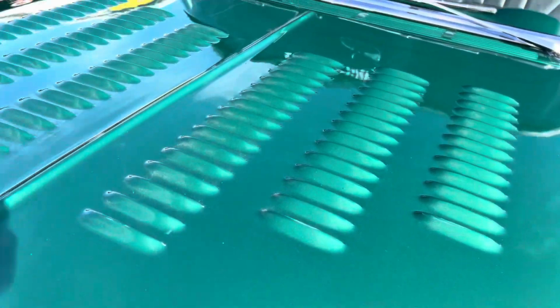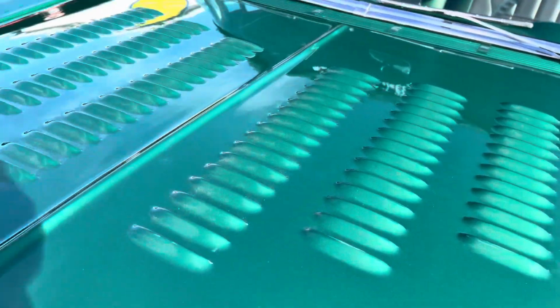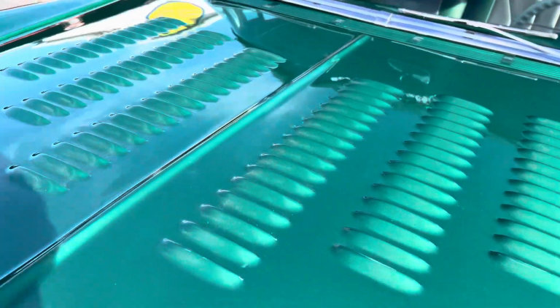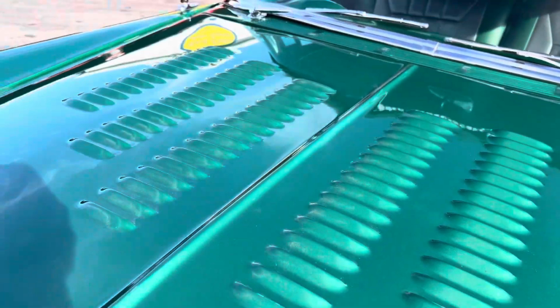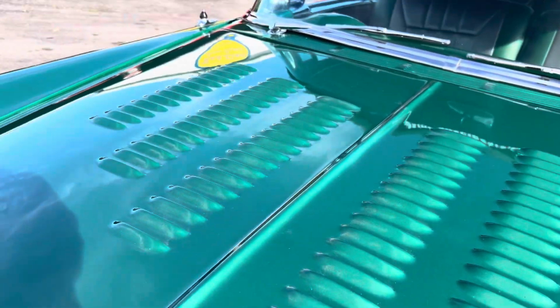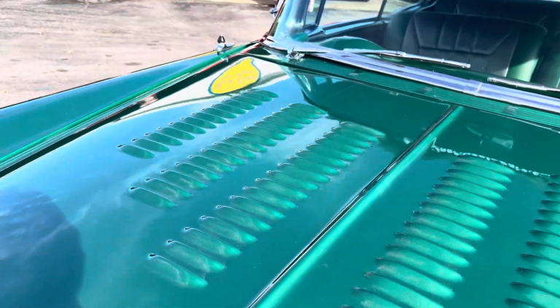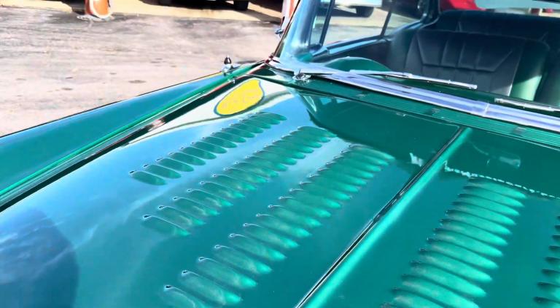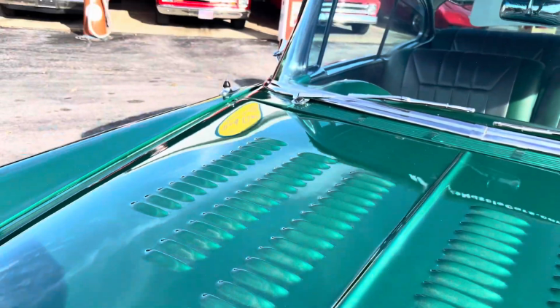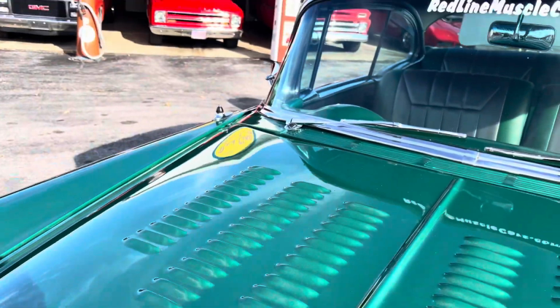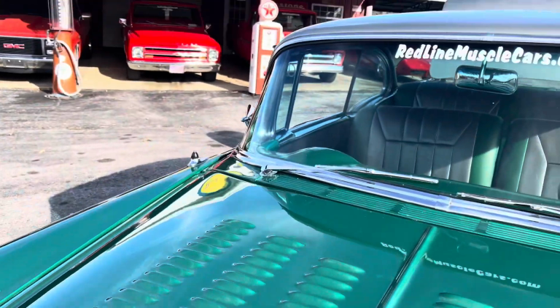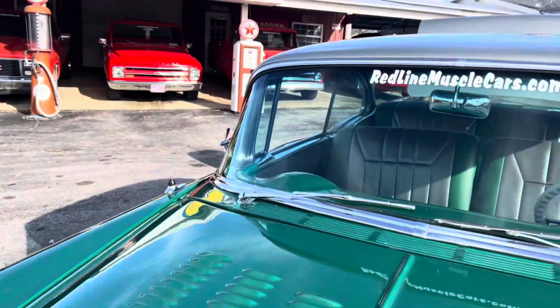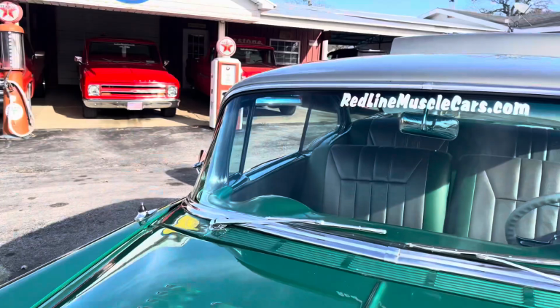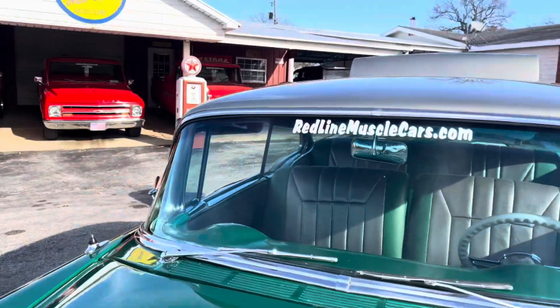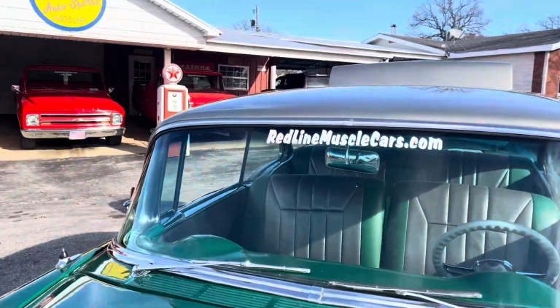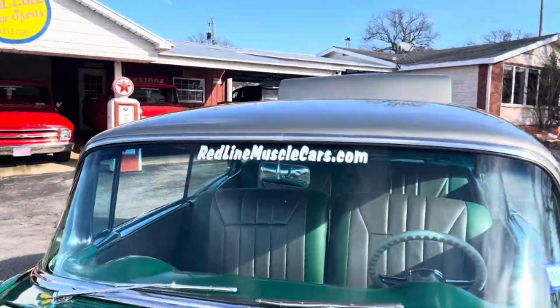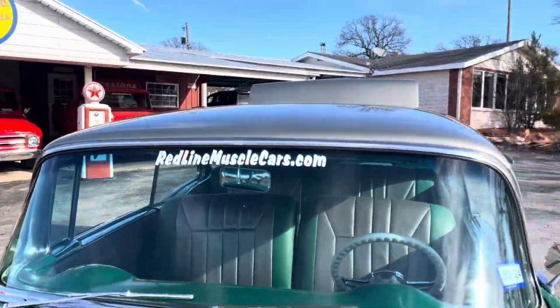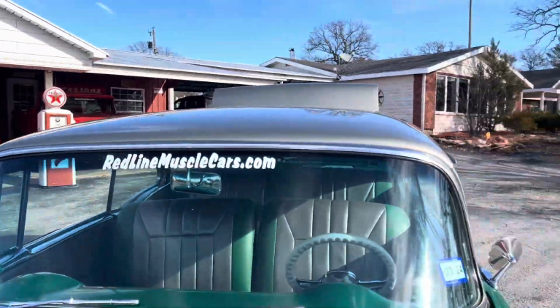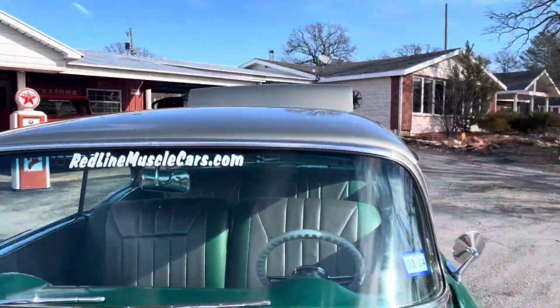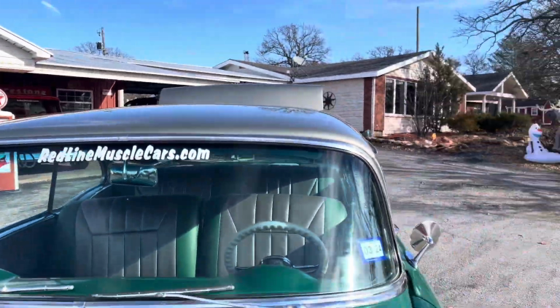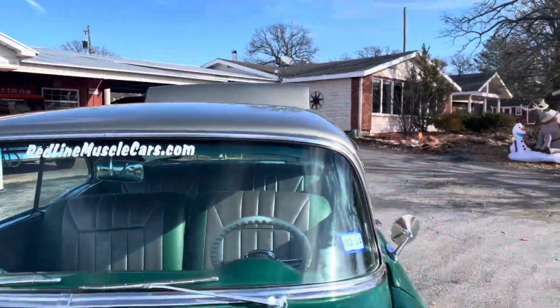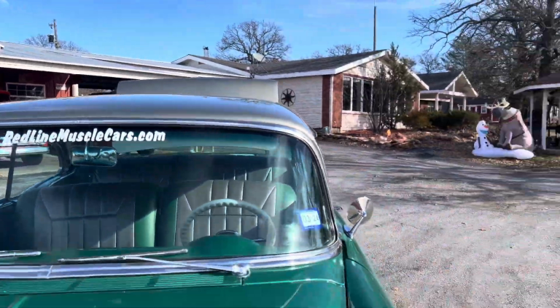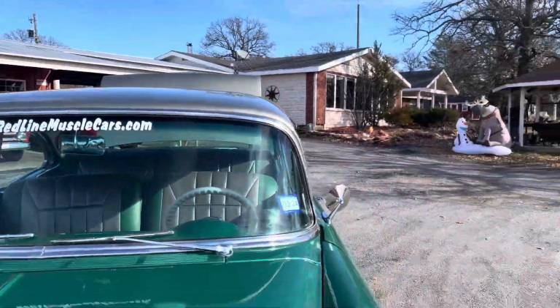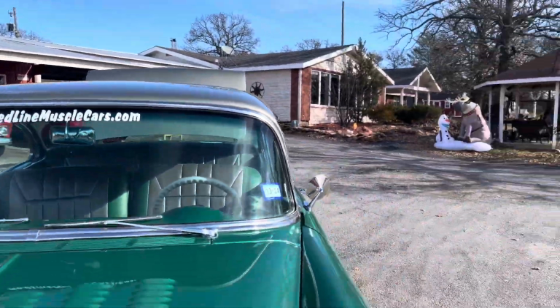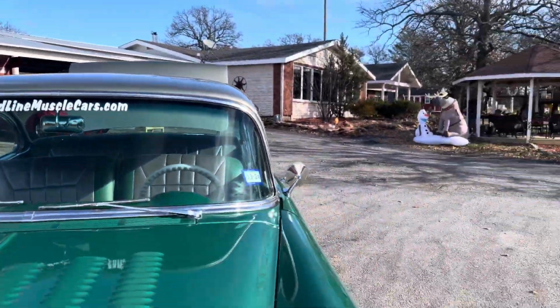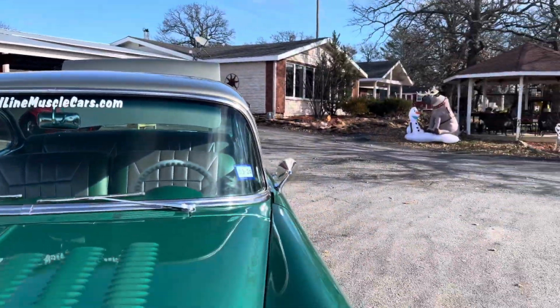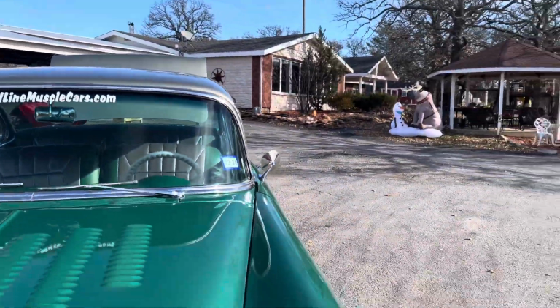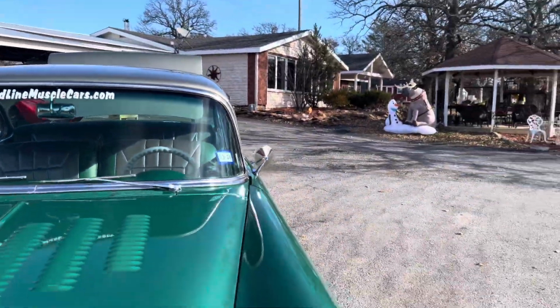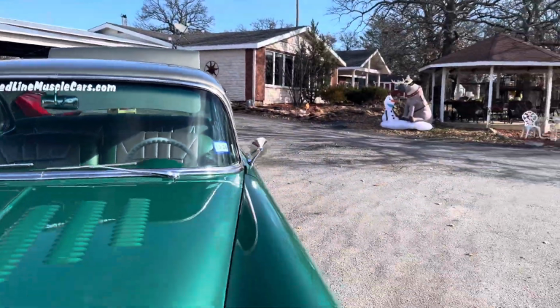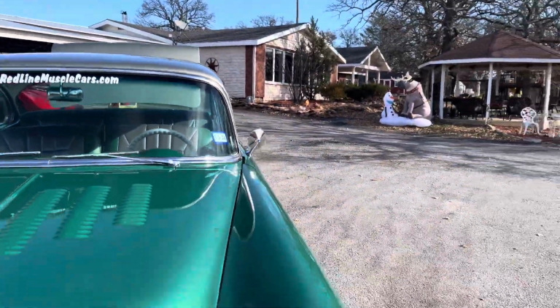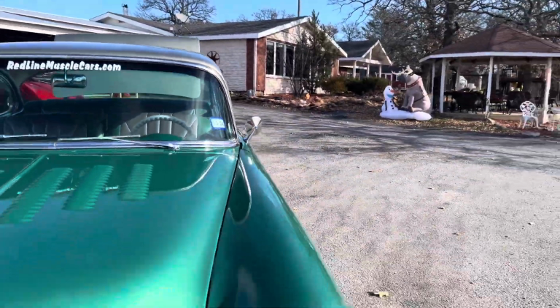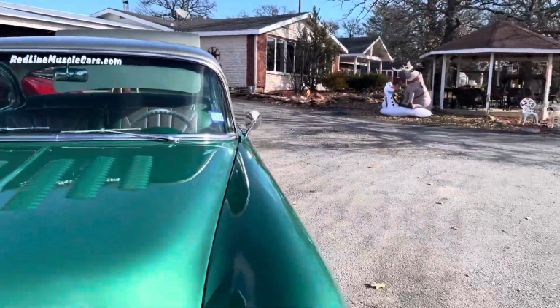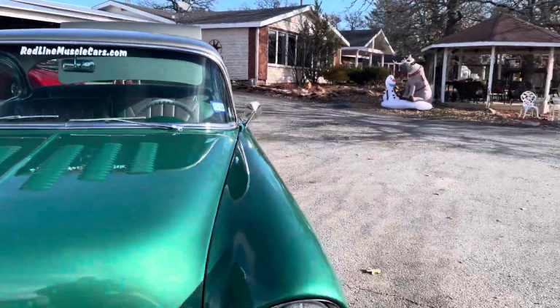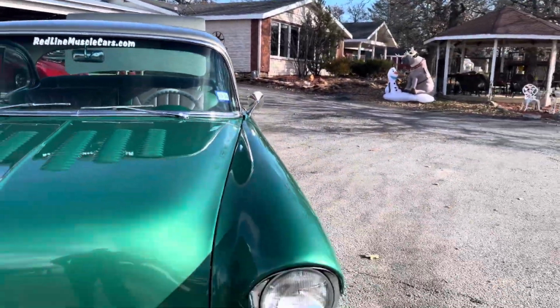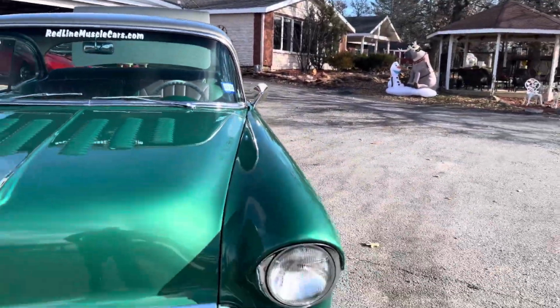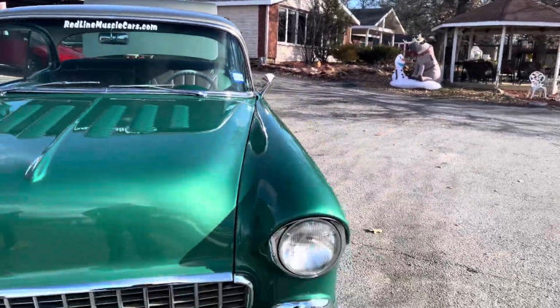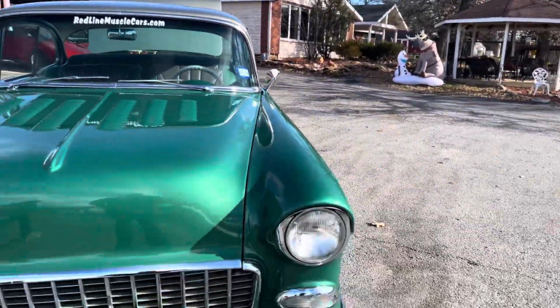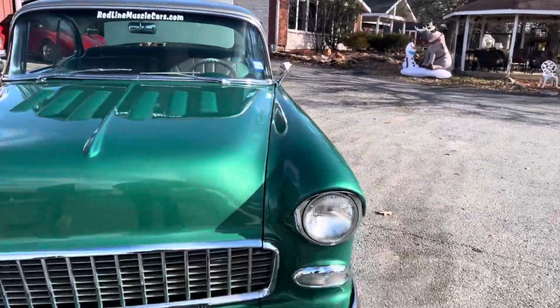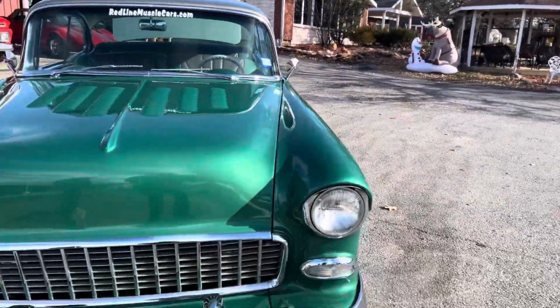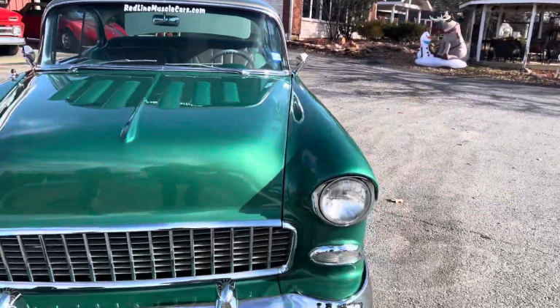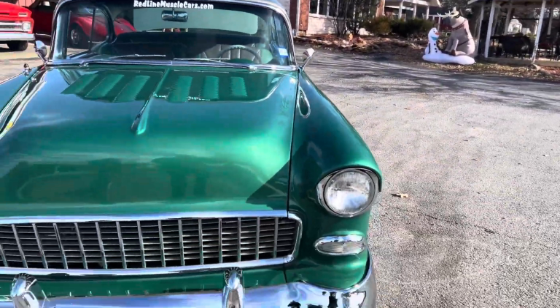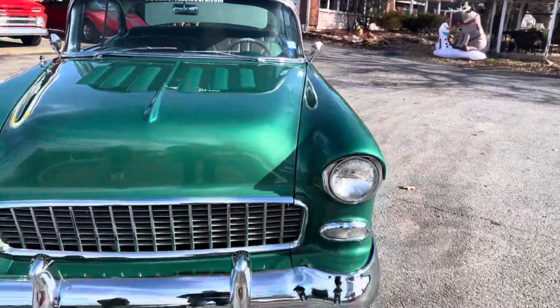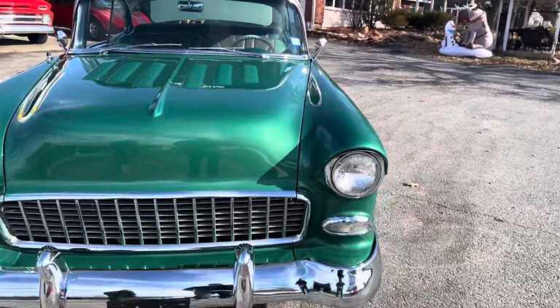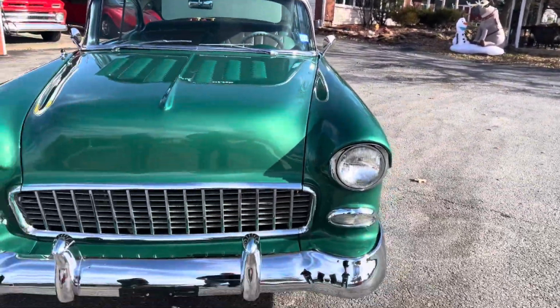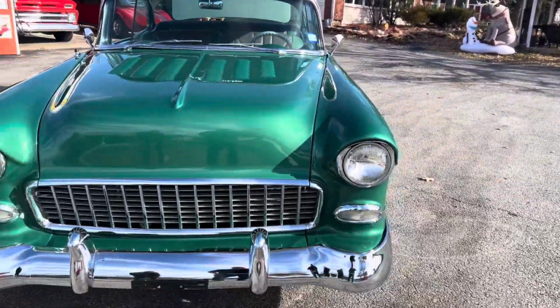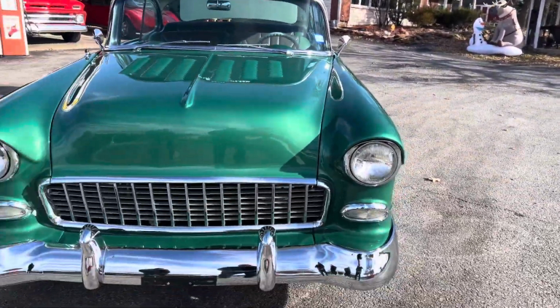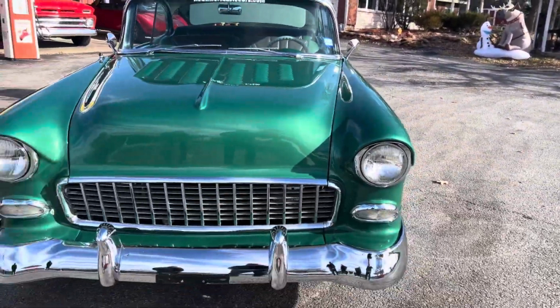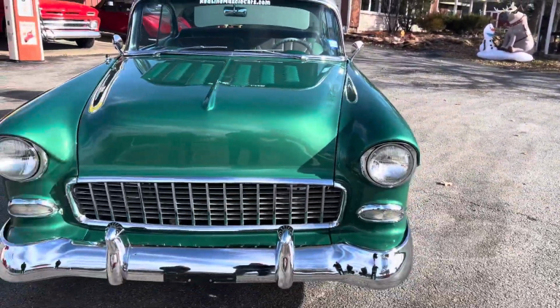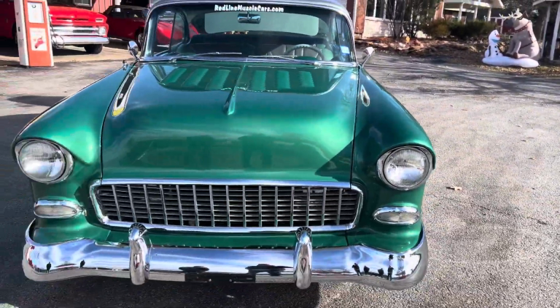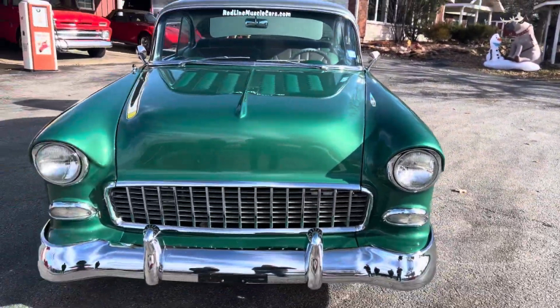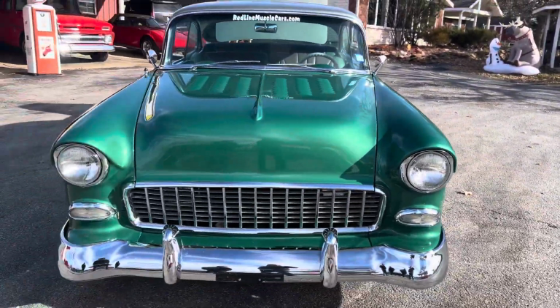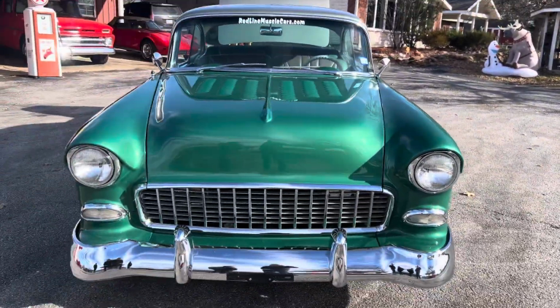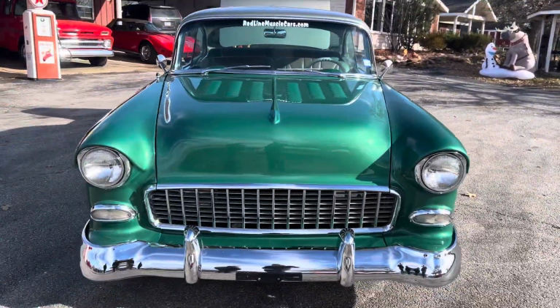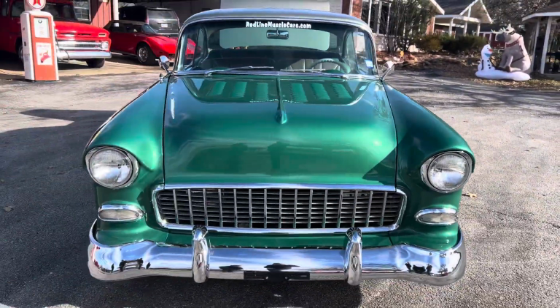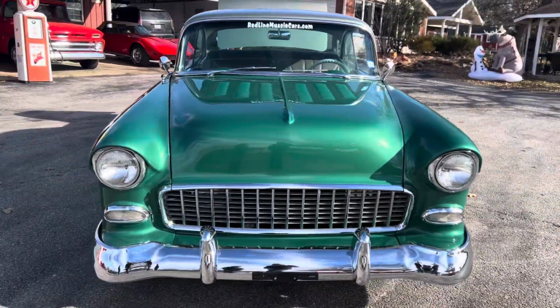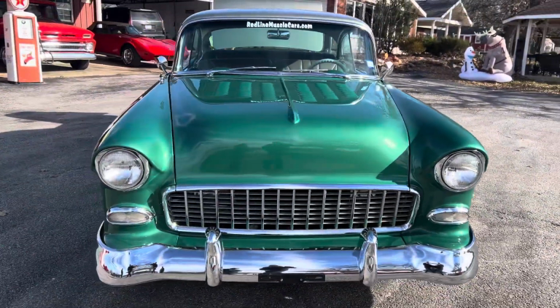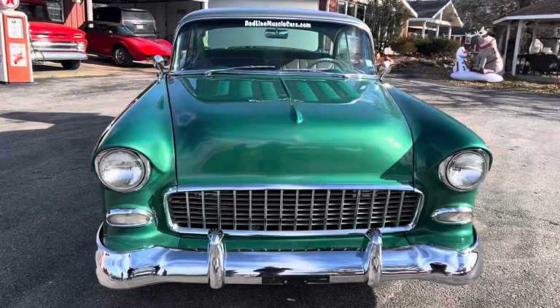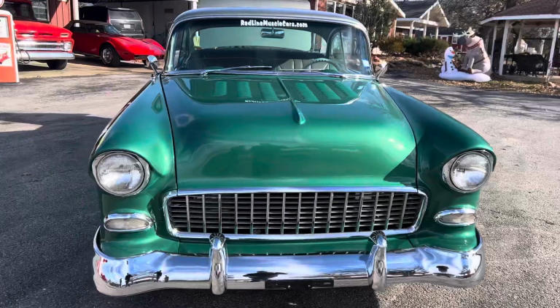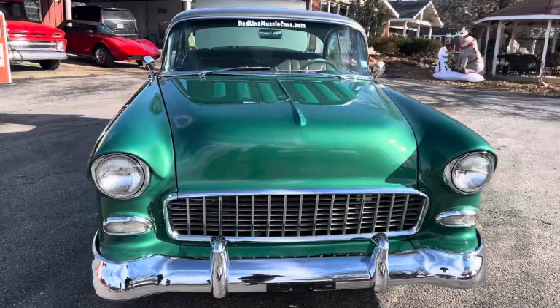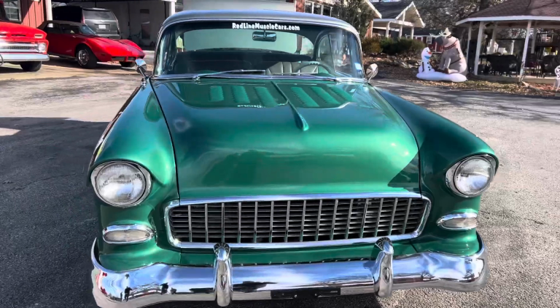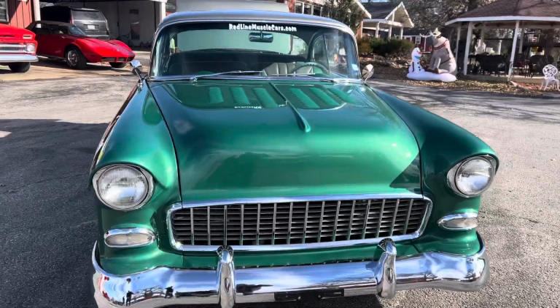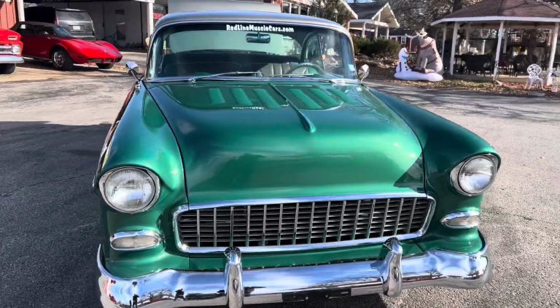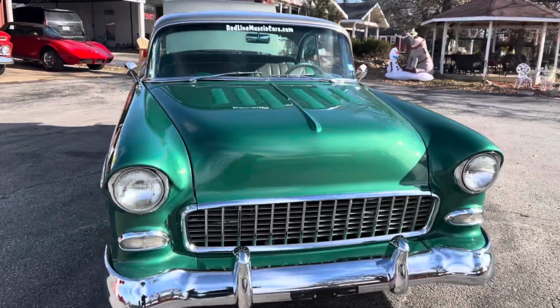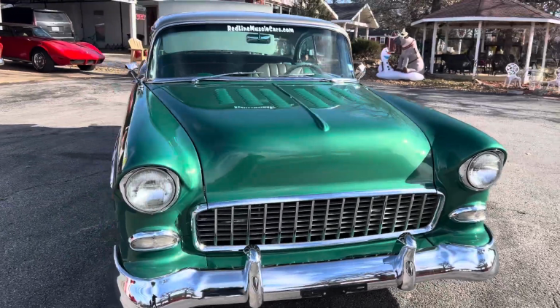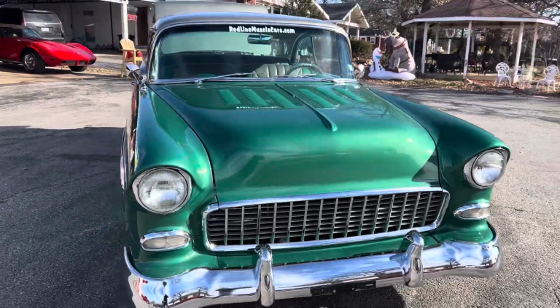Those louvered hoods are not cheap. Look at the shine — it's crazy how nice a car it is.